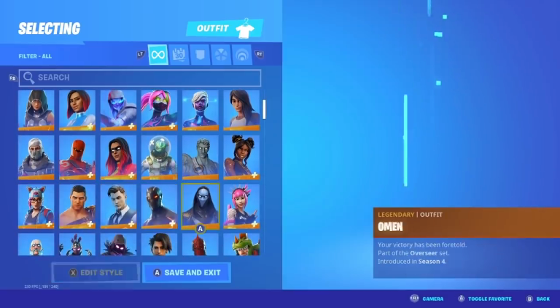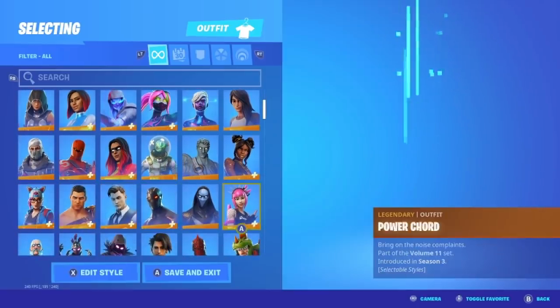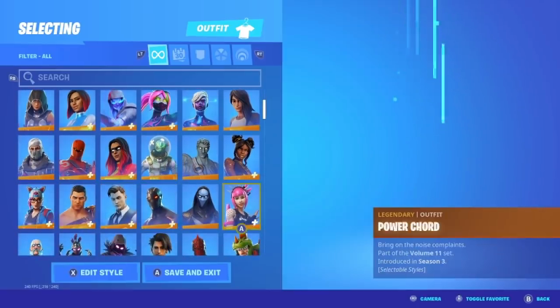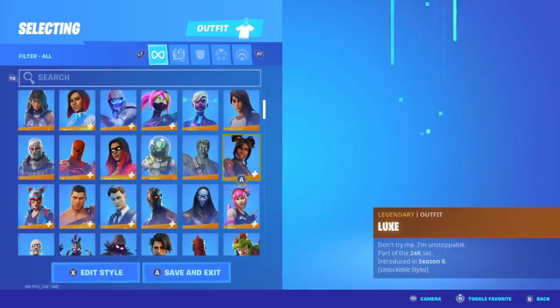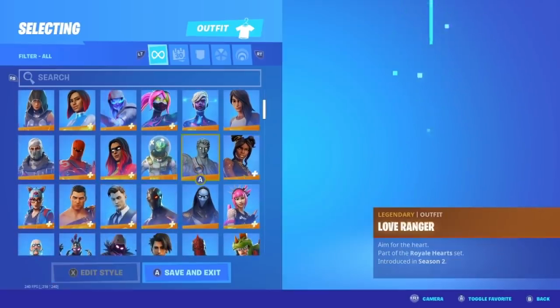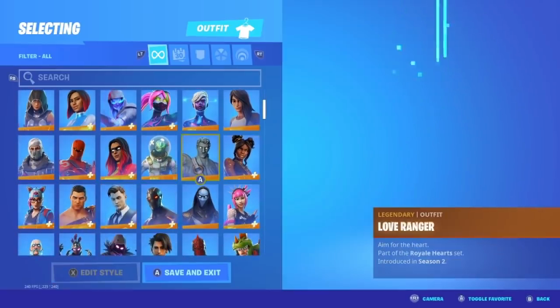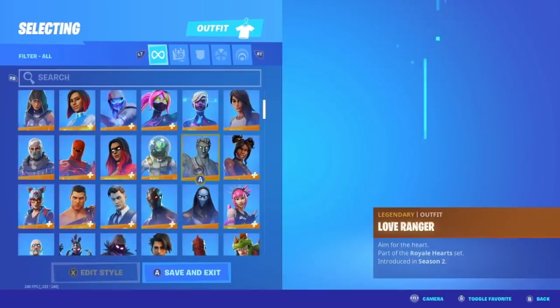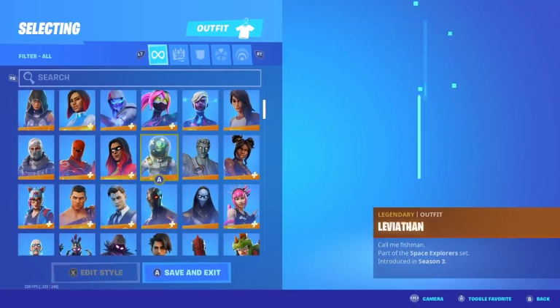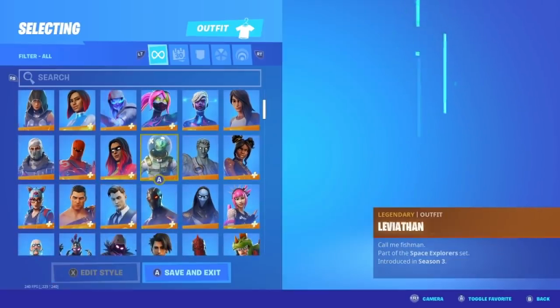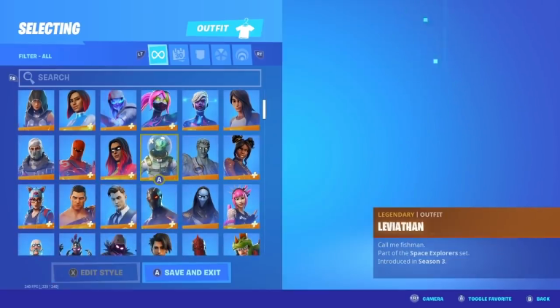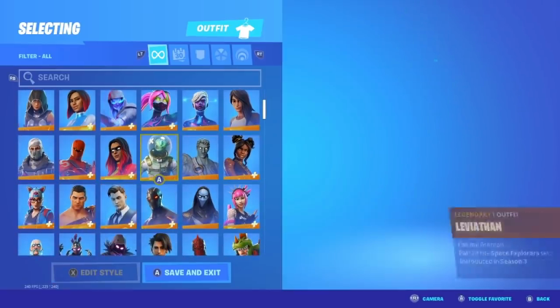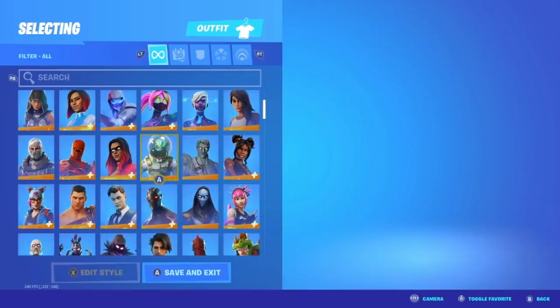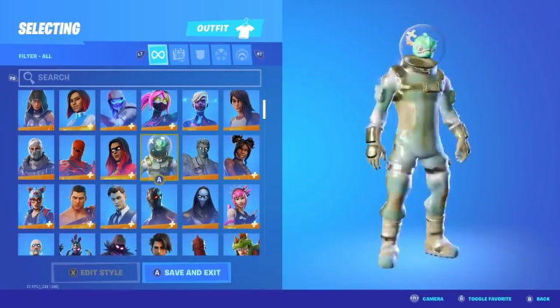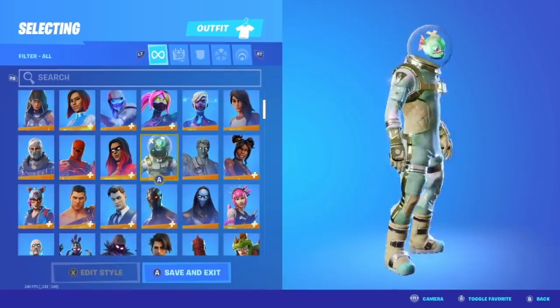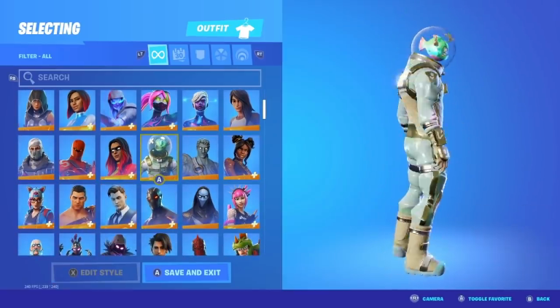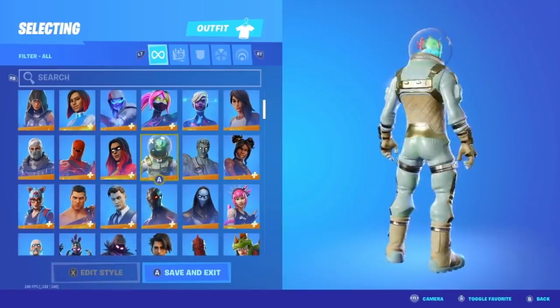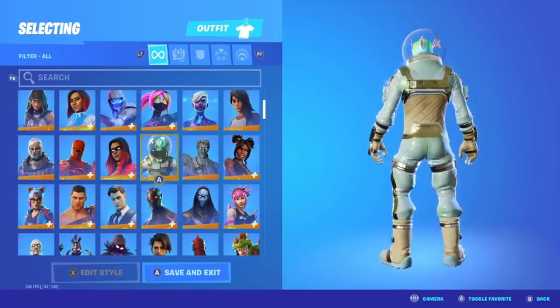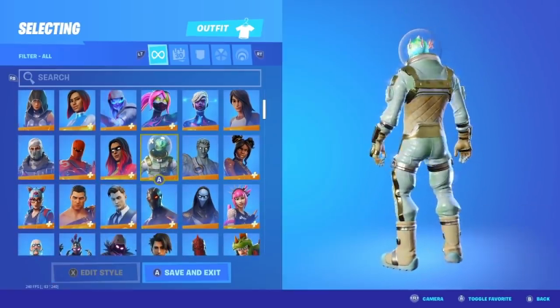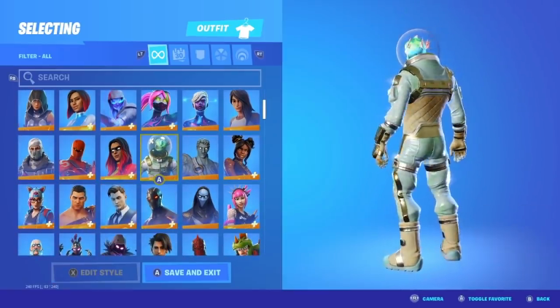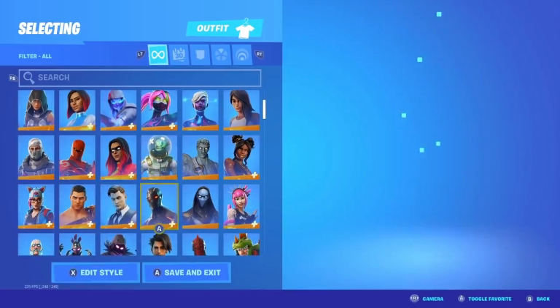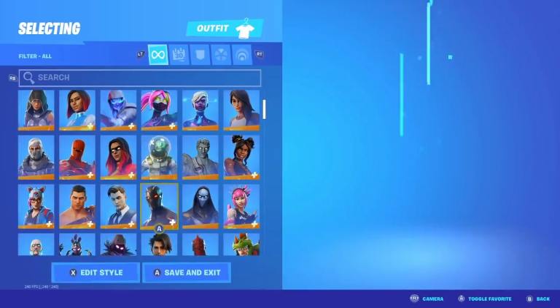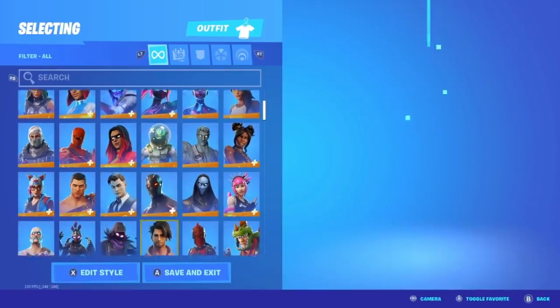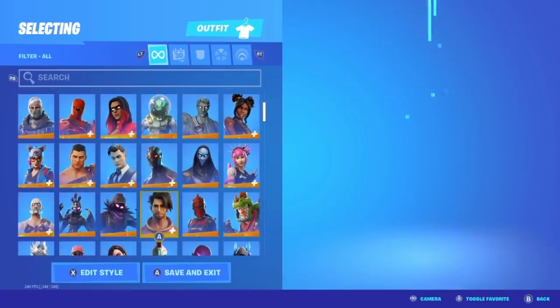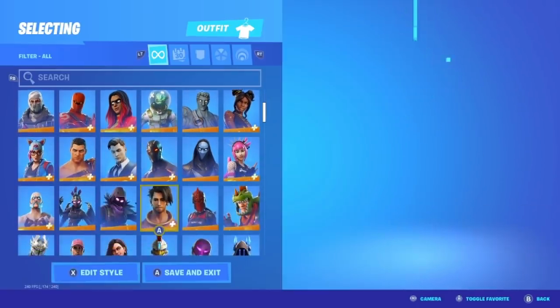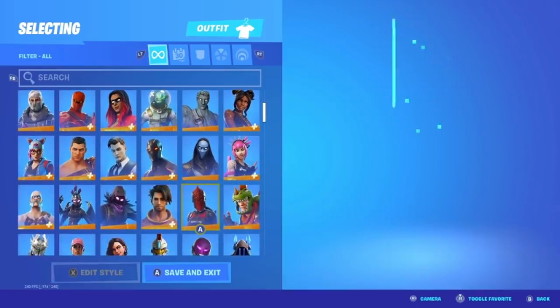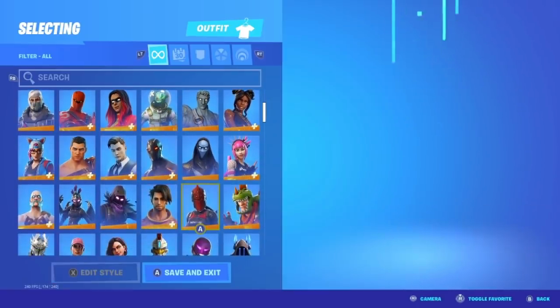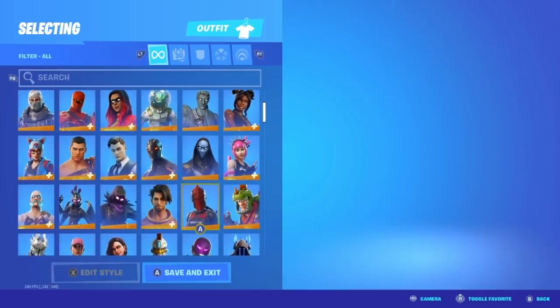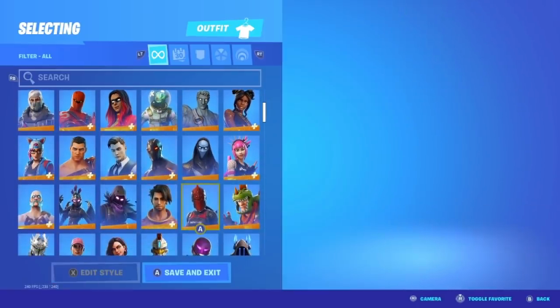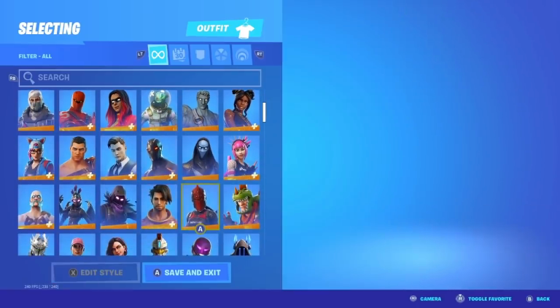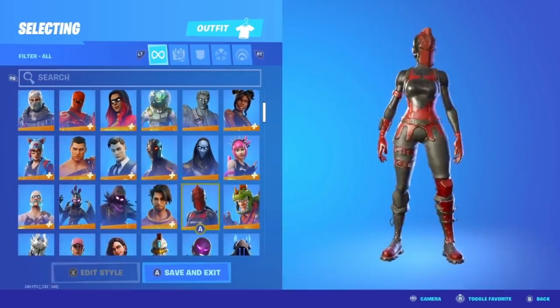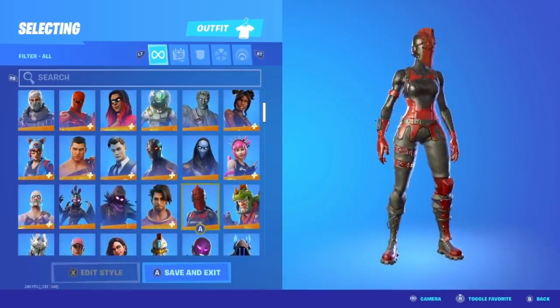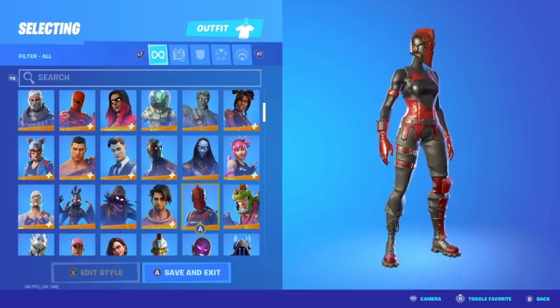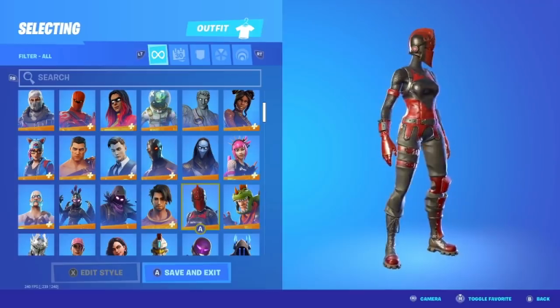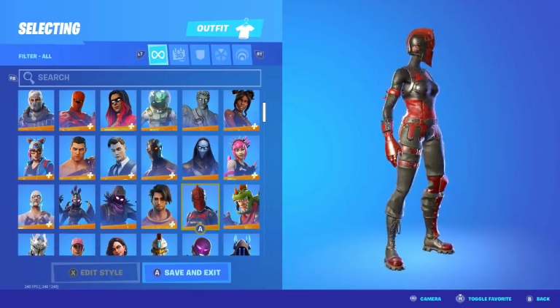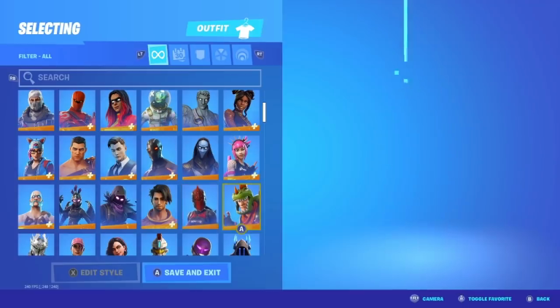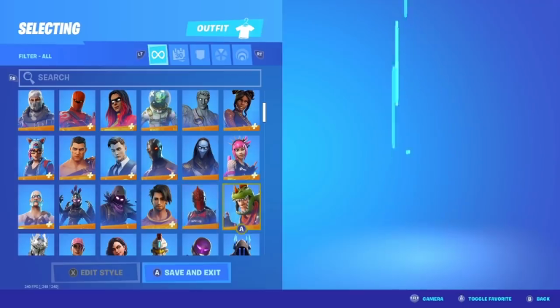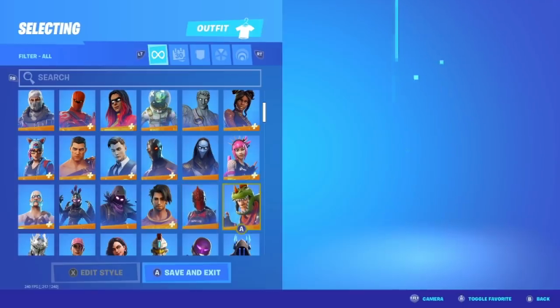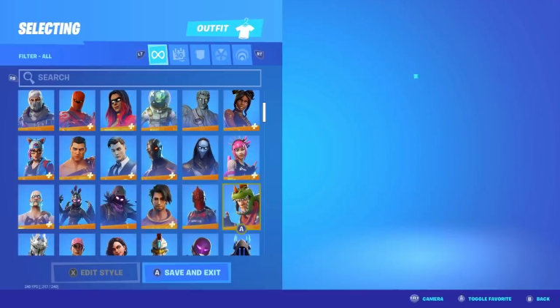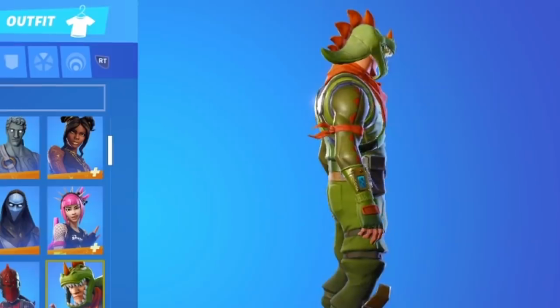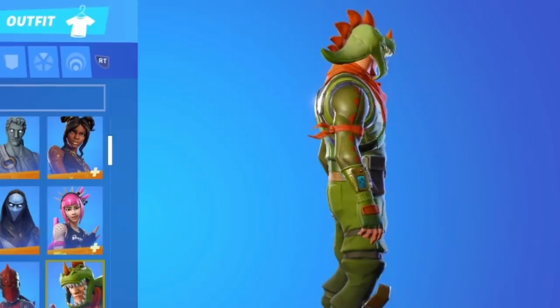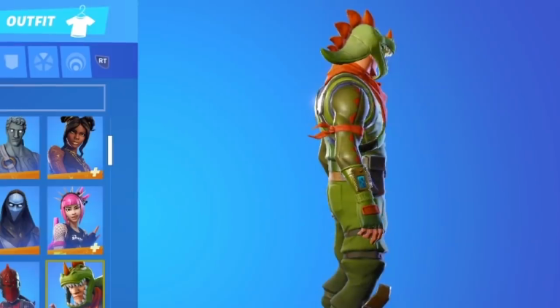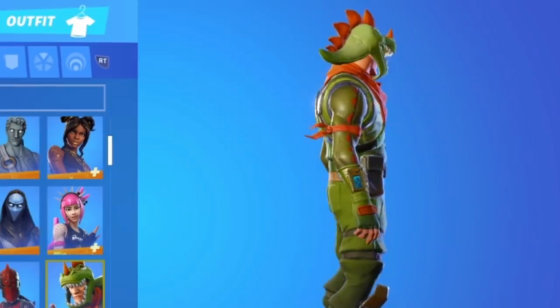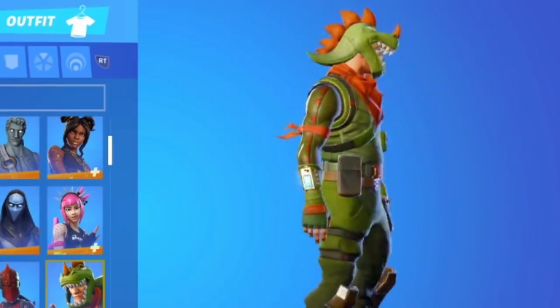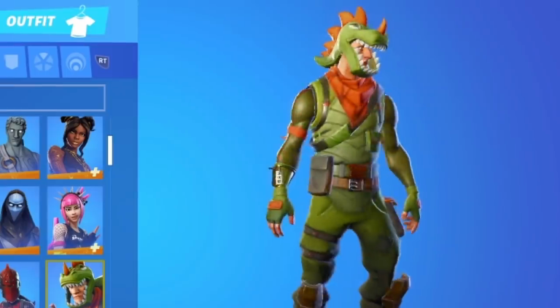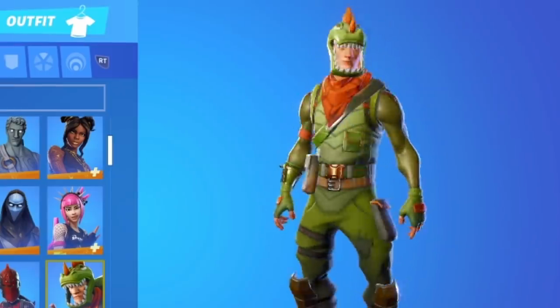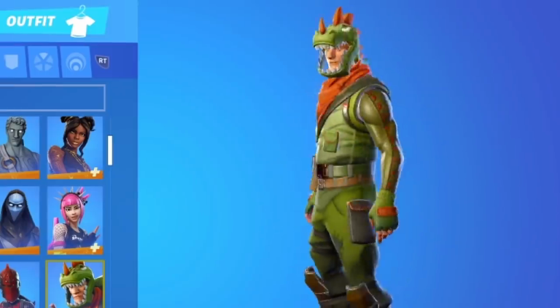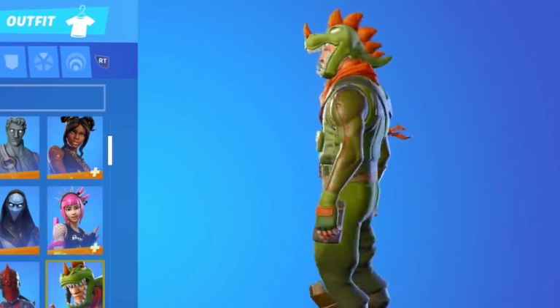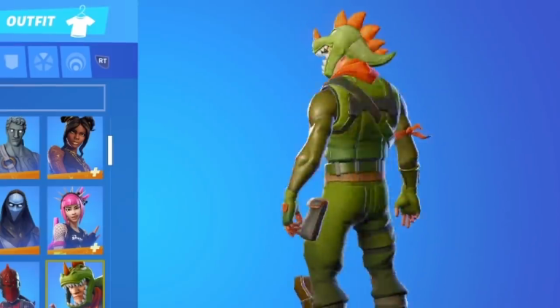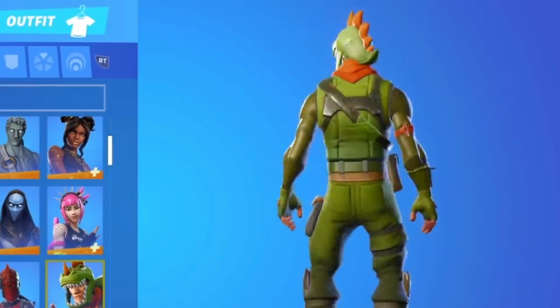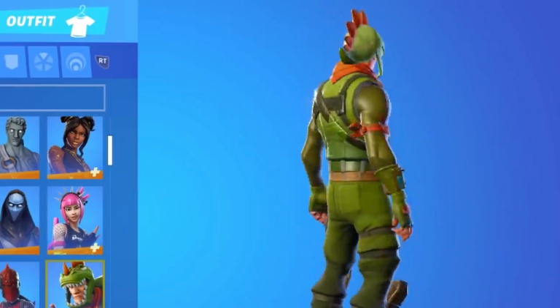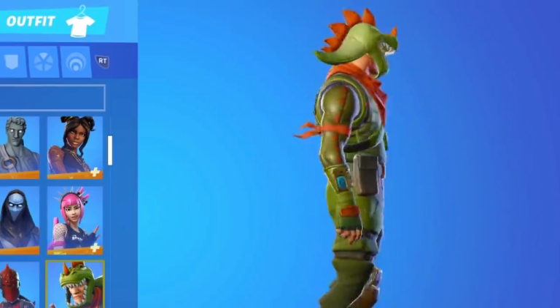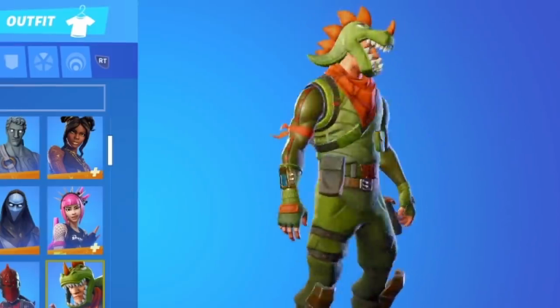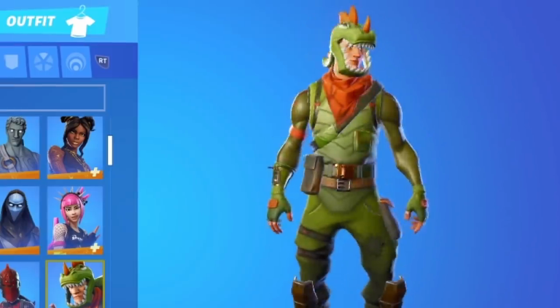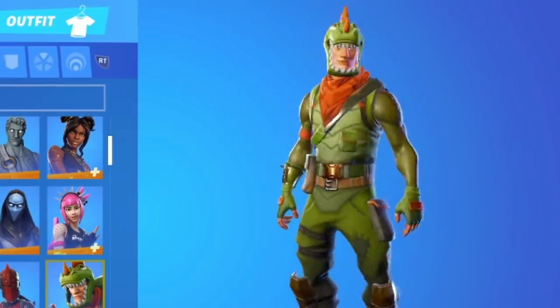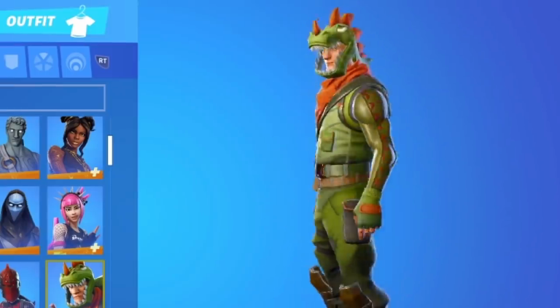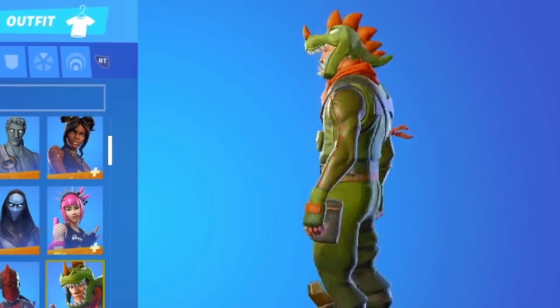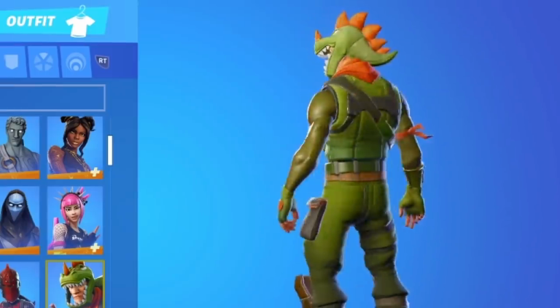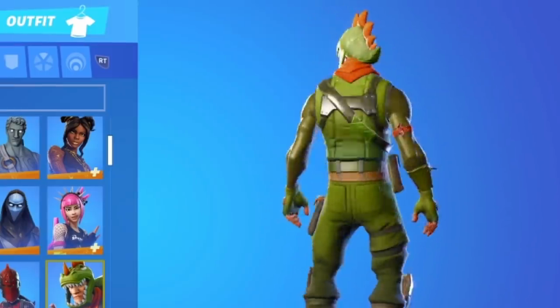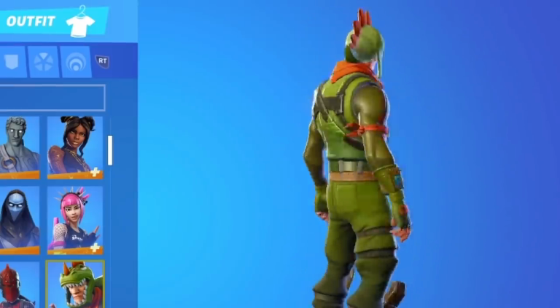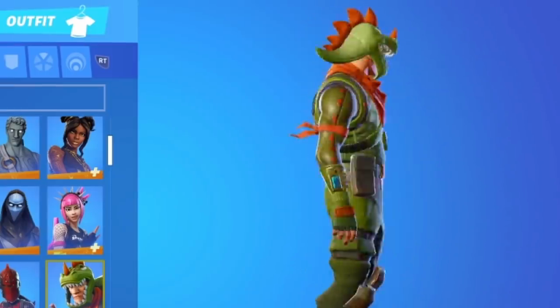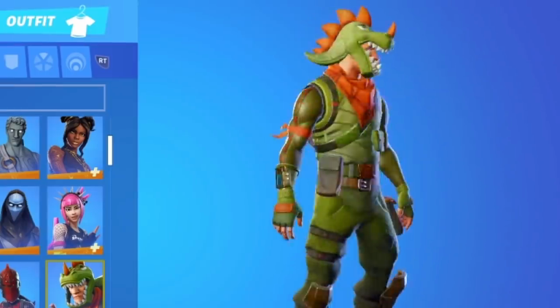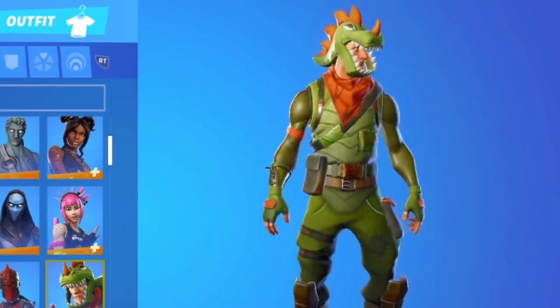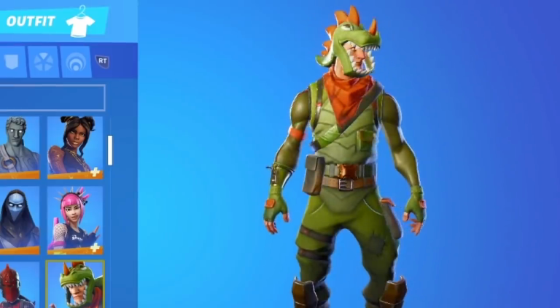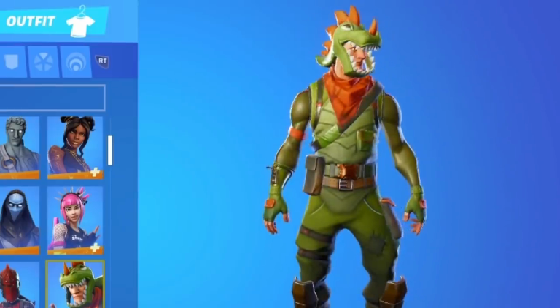Anyways, let's keep going through. We got the Luck skin, the Leviathan, Red Knight, T-Rex. T-Rex used to be so hype back in Season 2, Season 3.